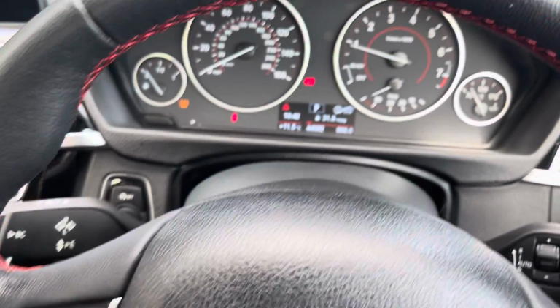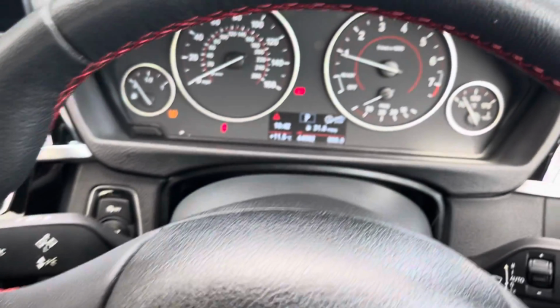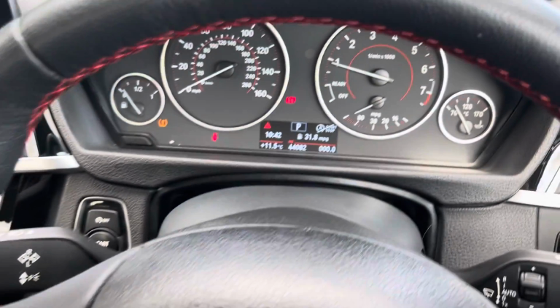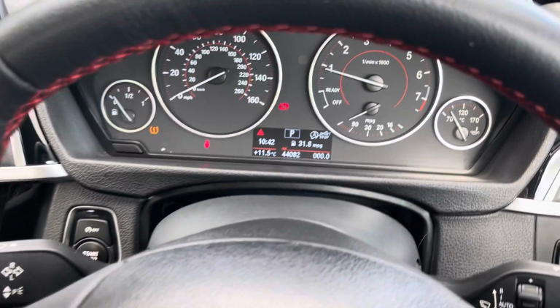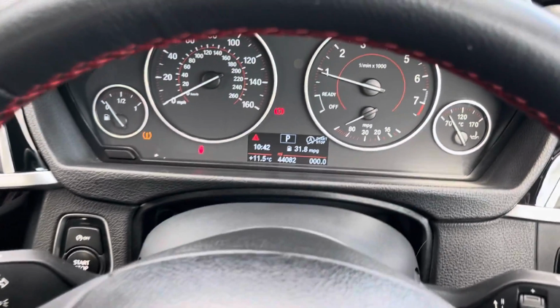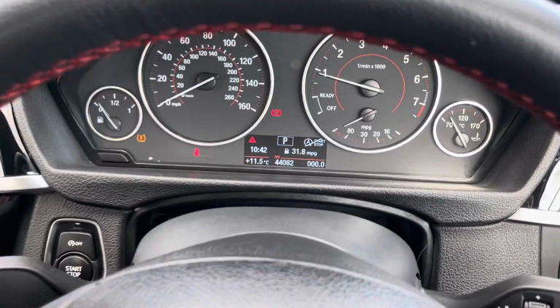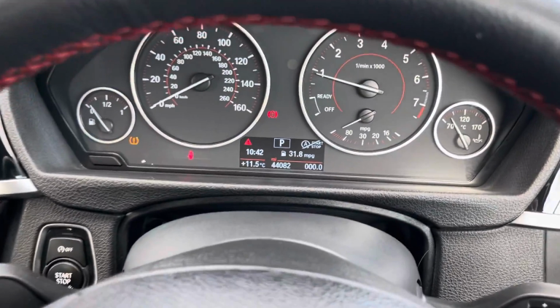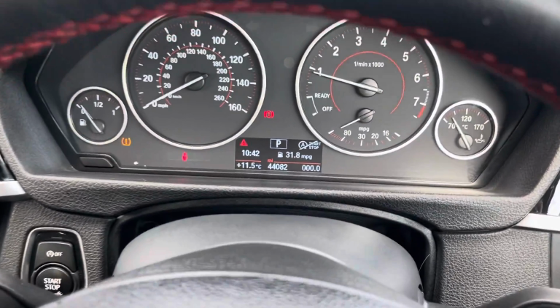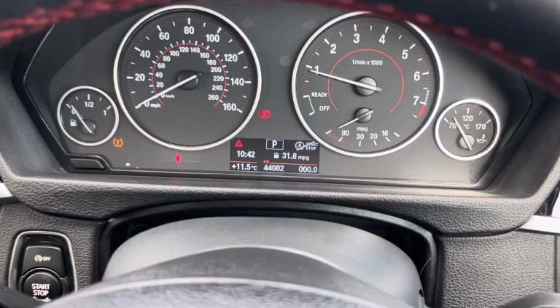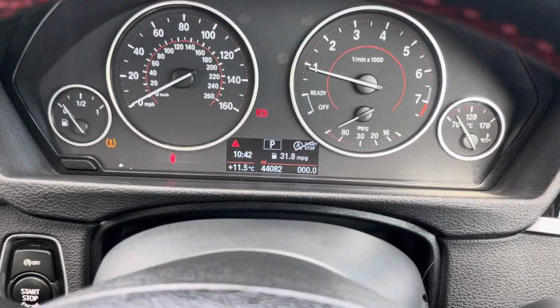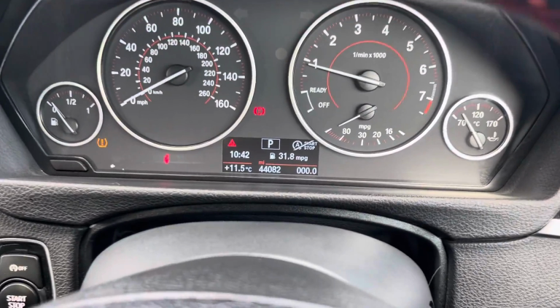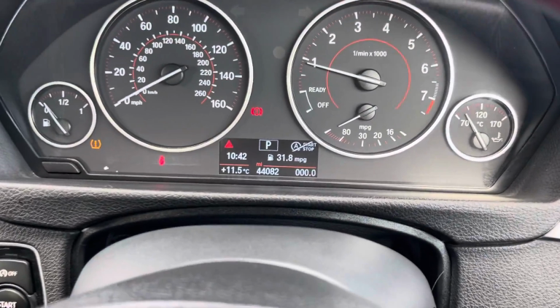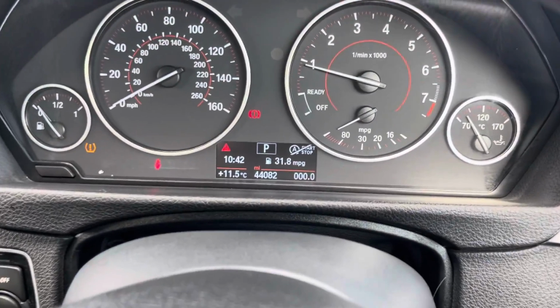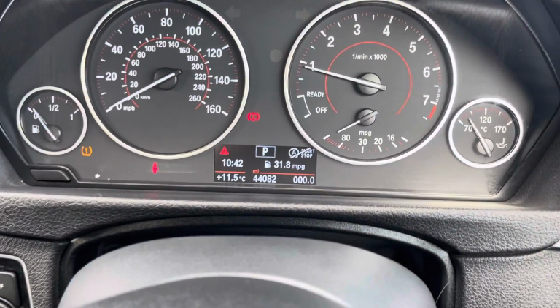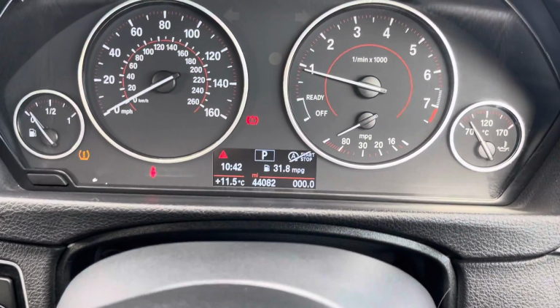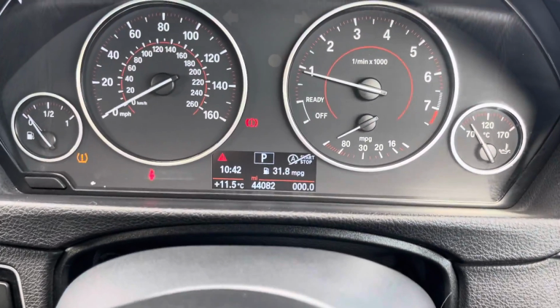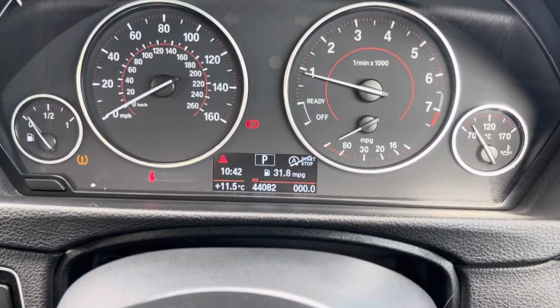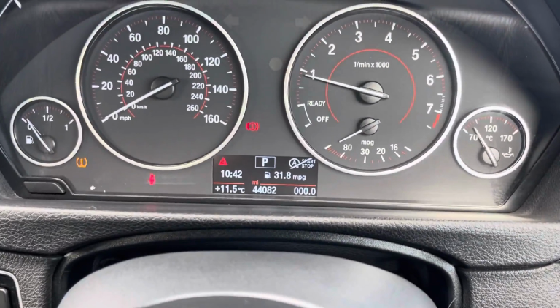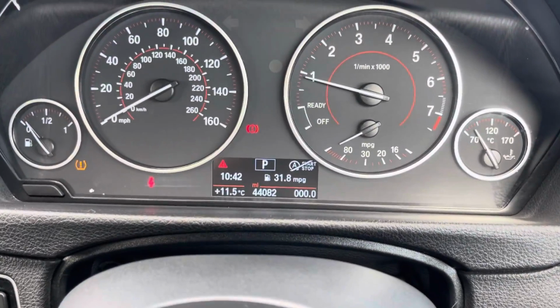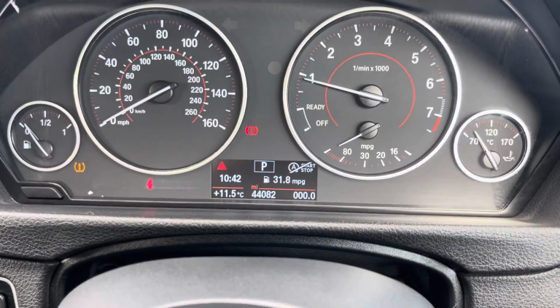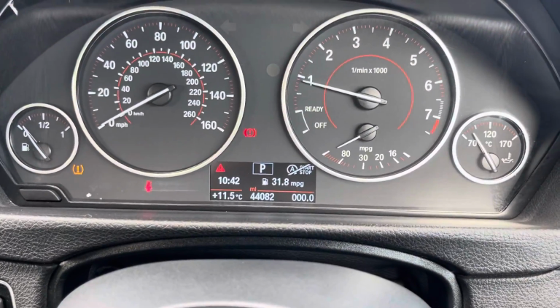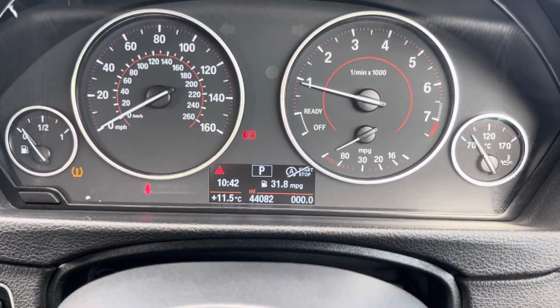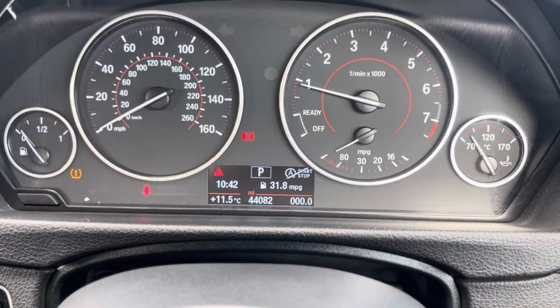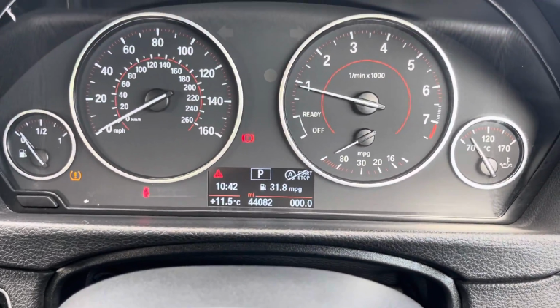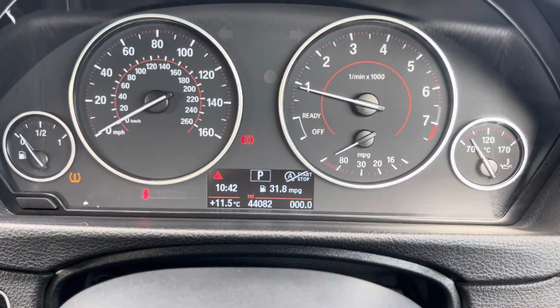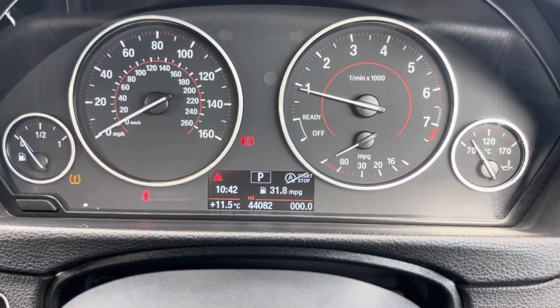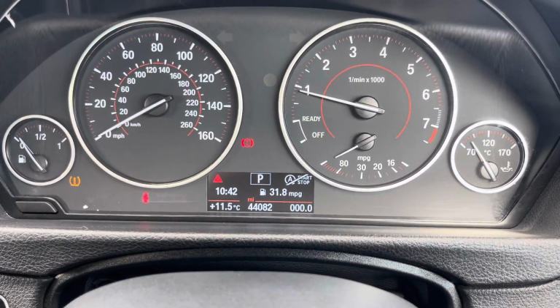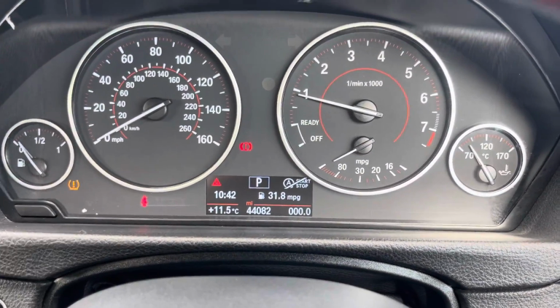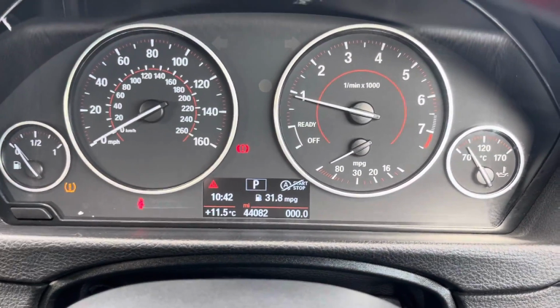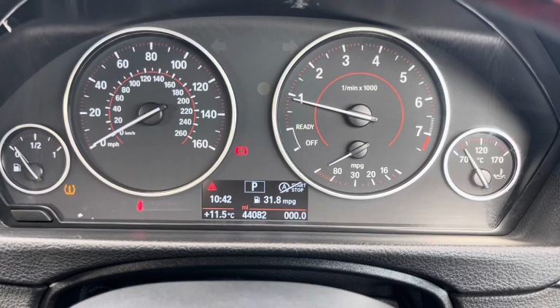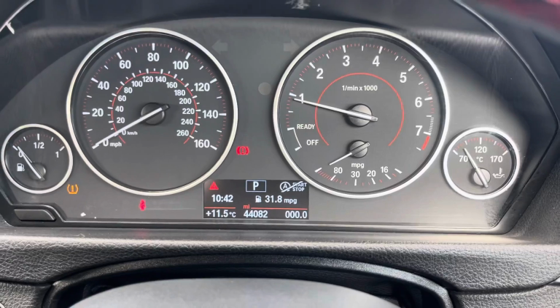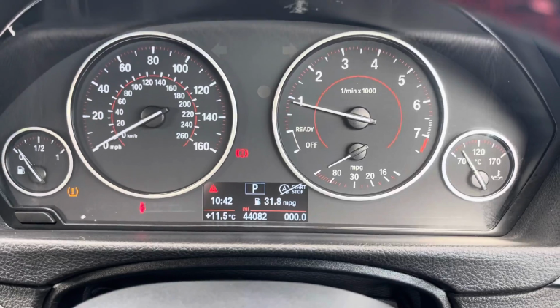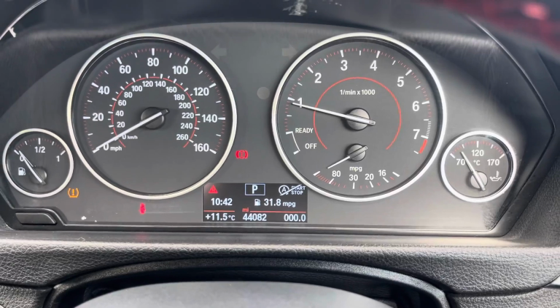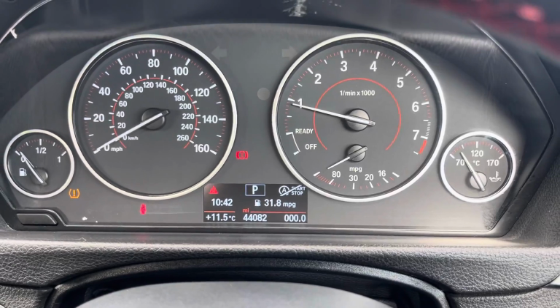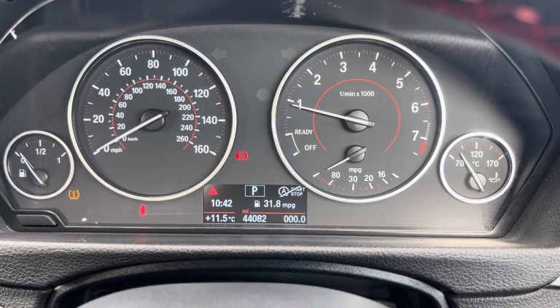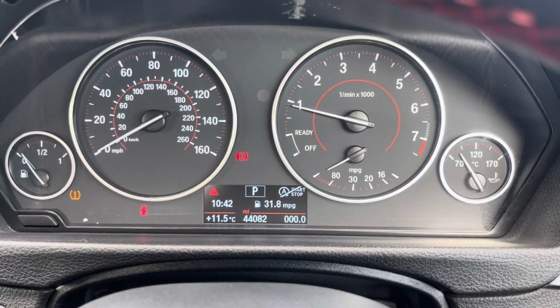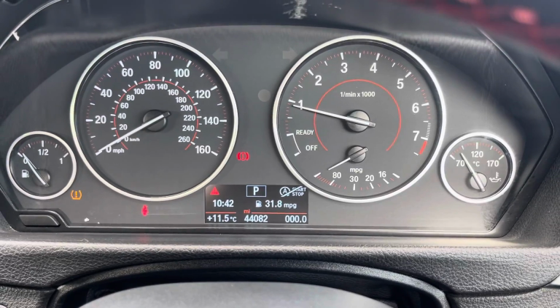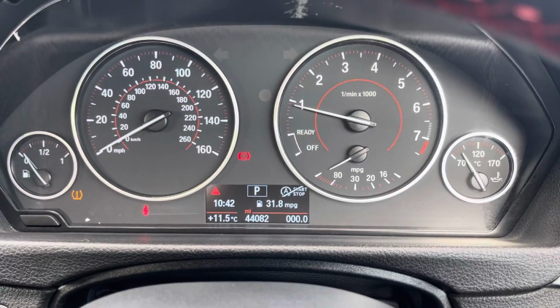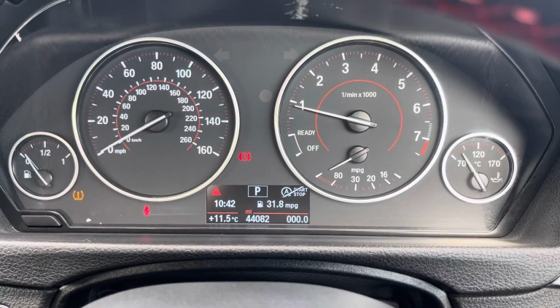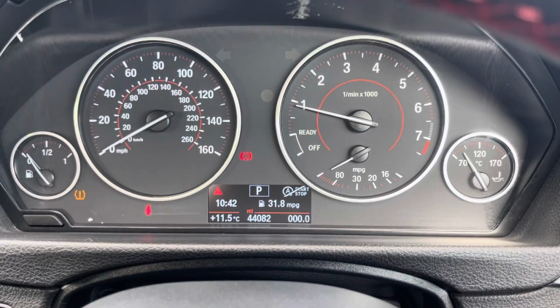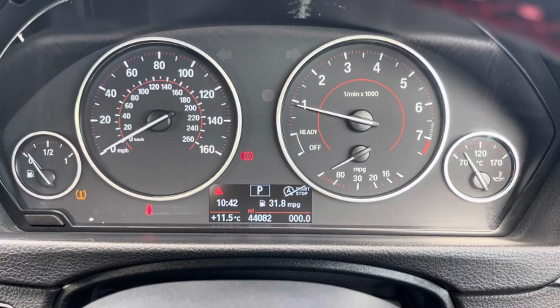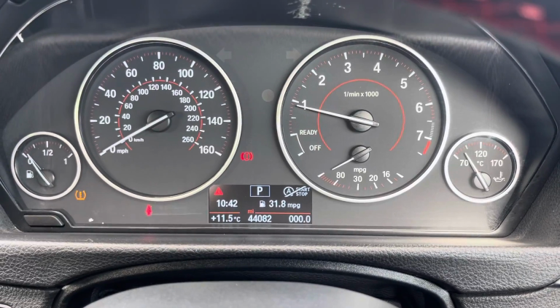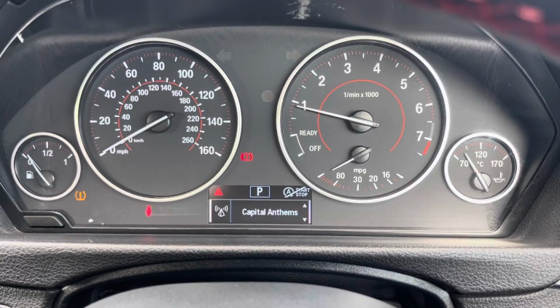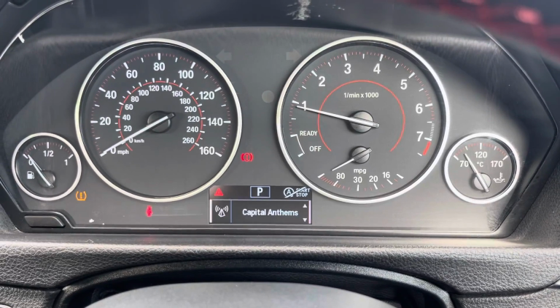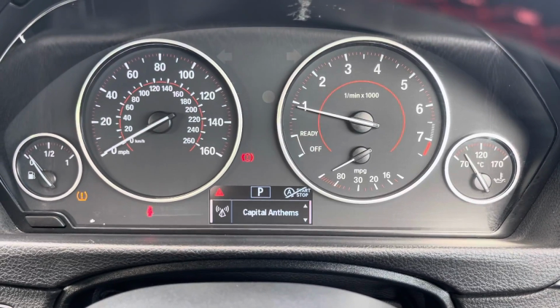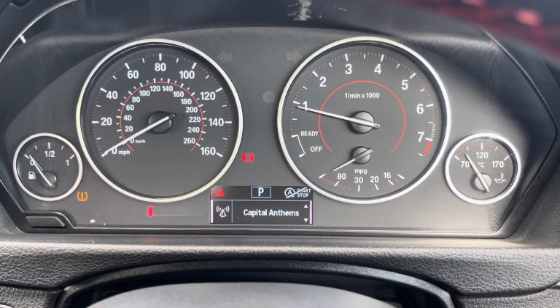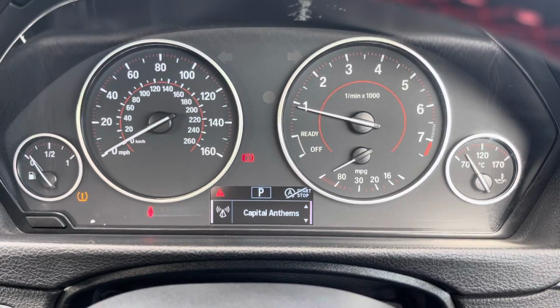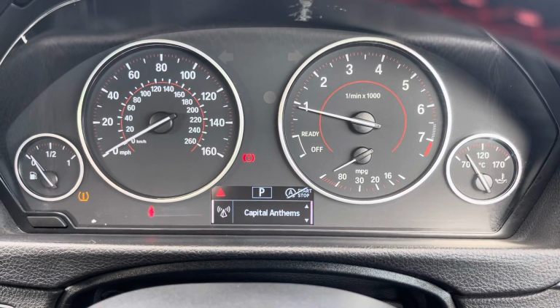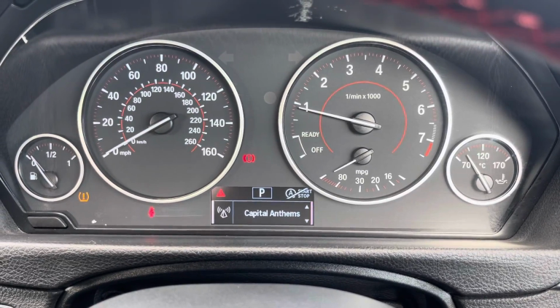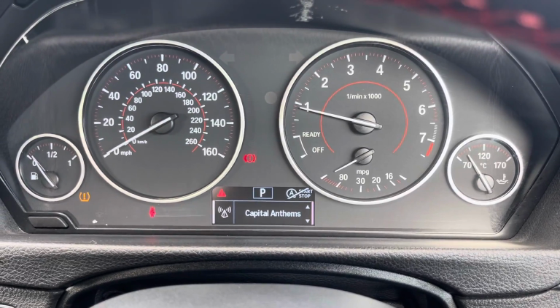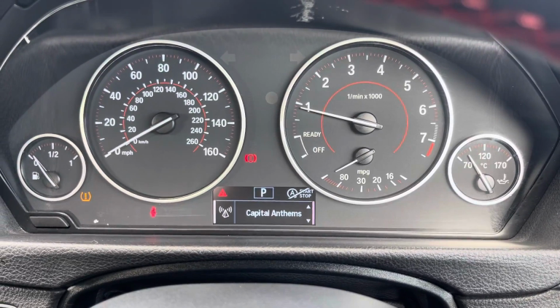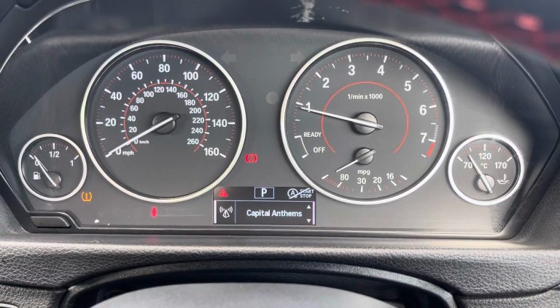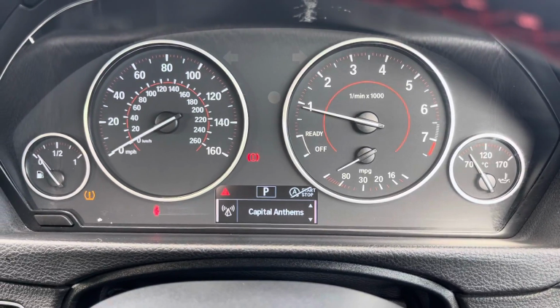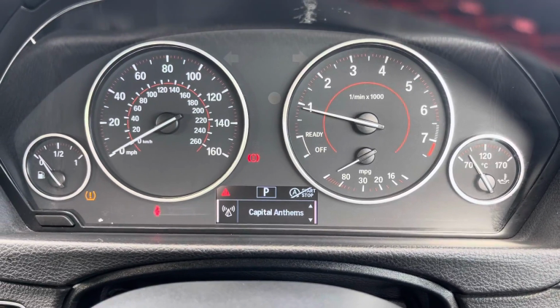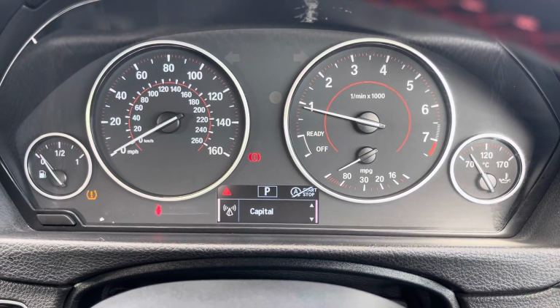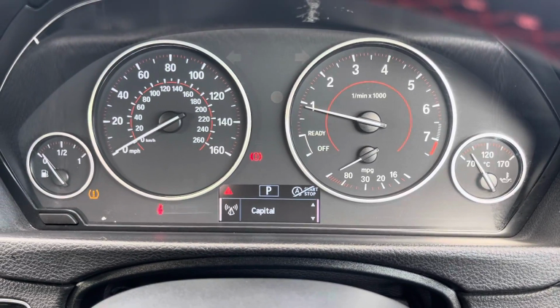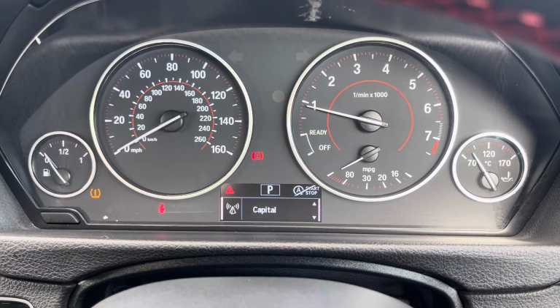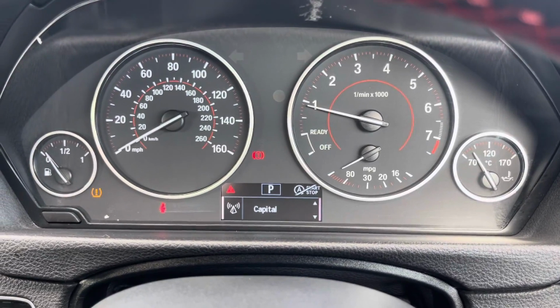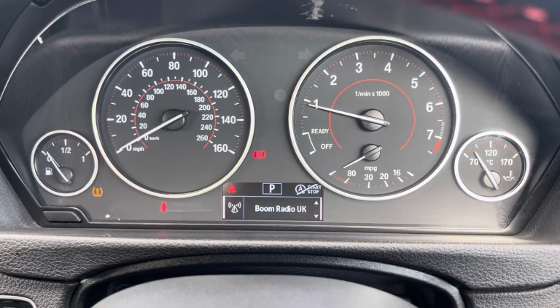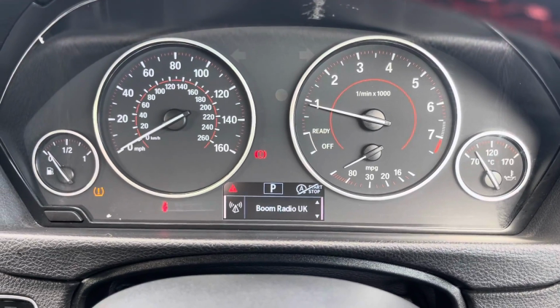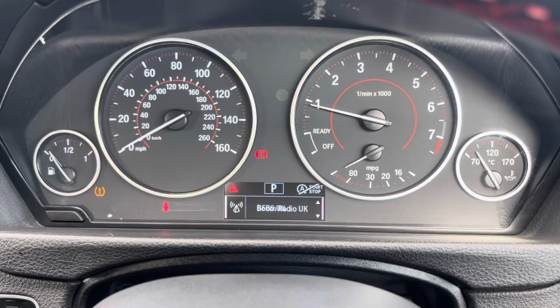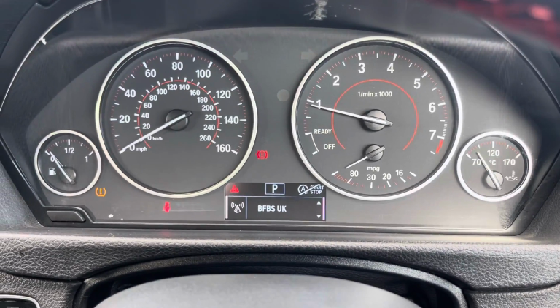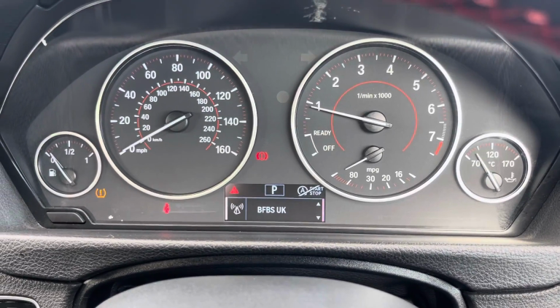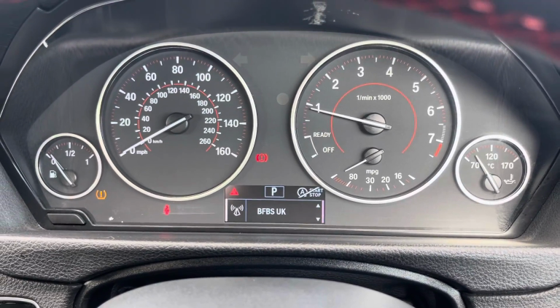Taking a look up behind the wheel now, you'll find the exact mileage and any trip information, and you can also flip between your current audio source here as well.